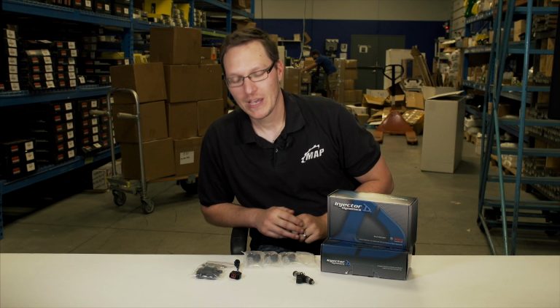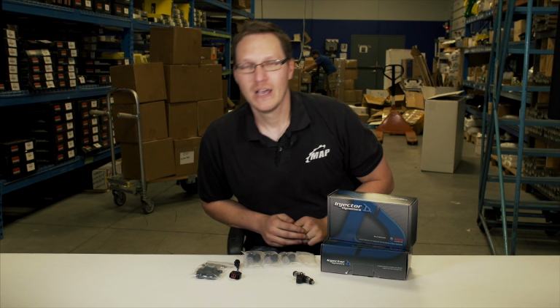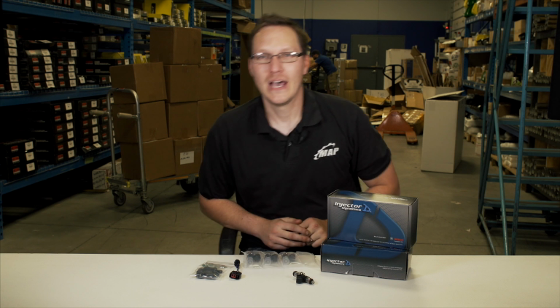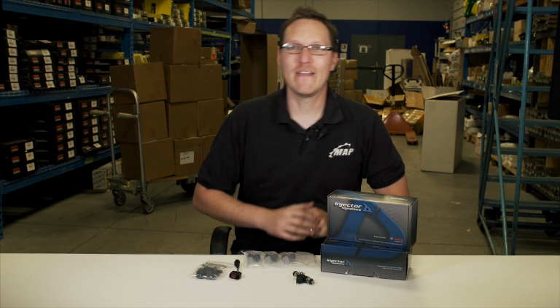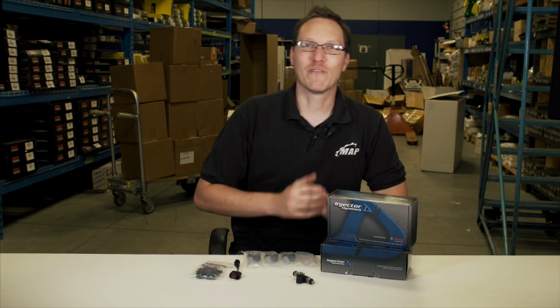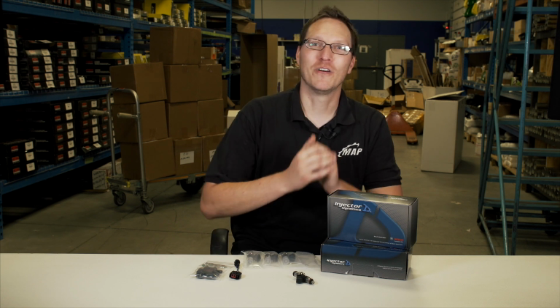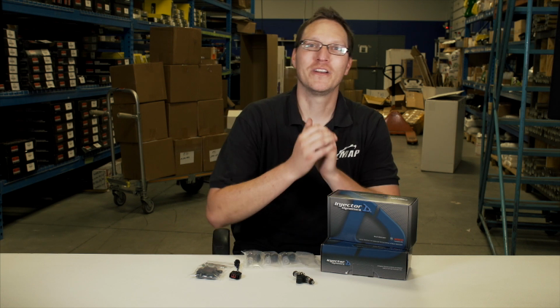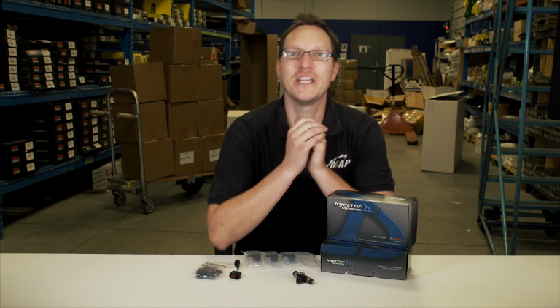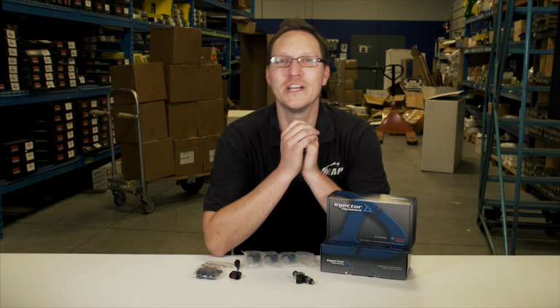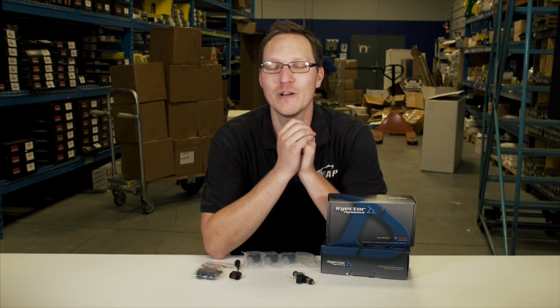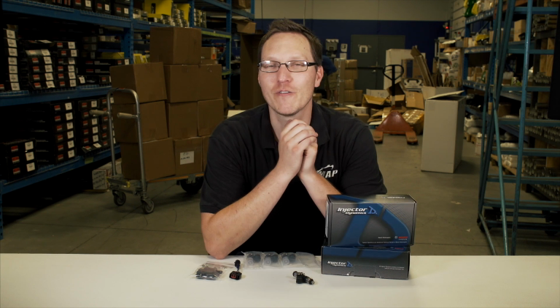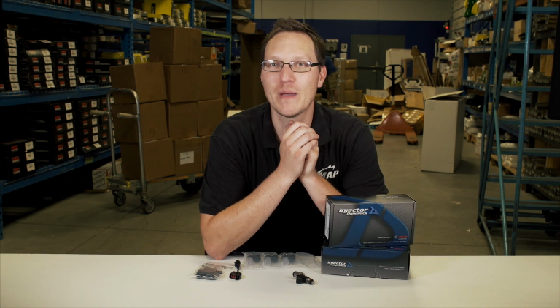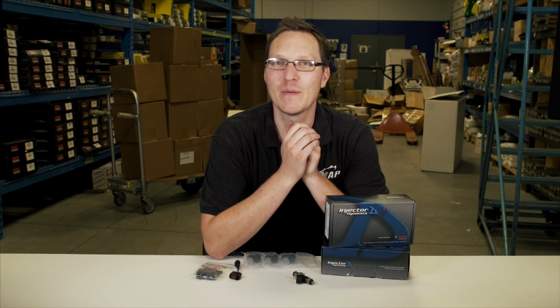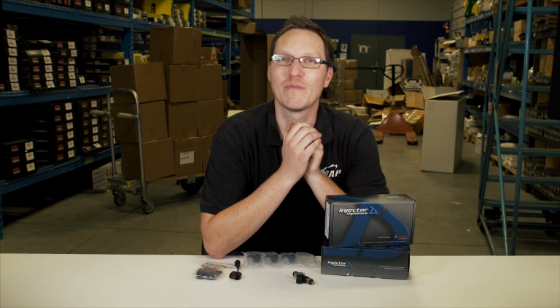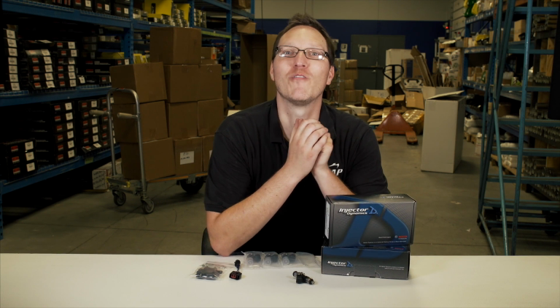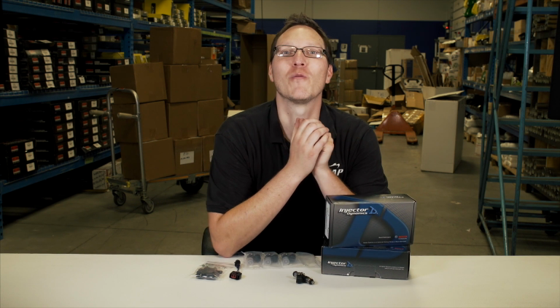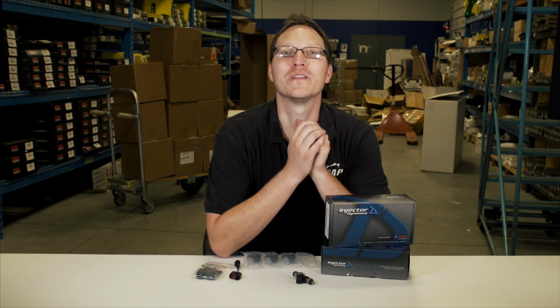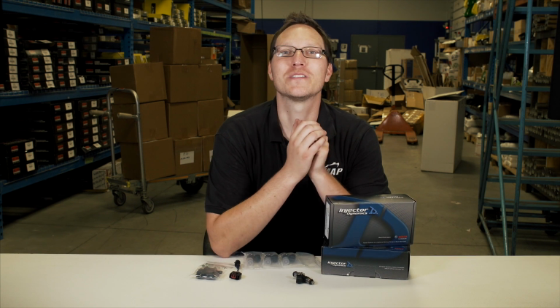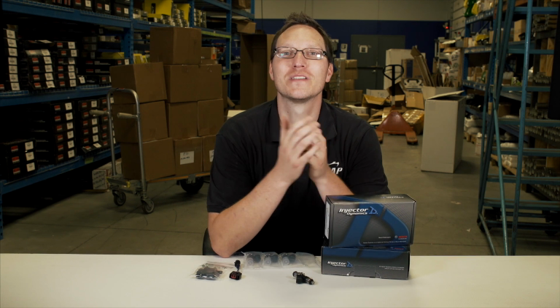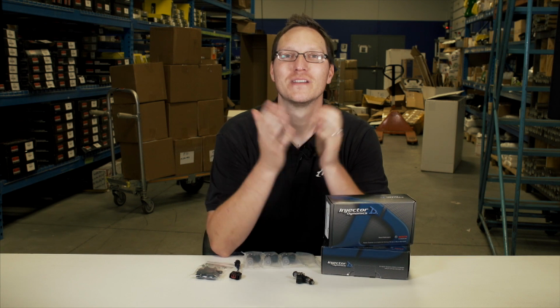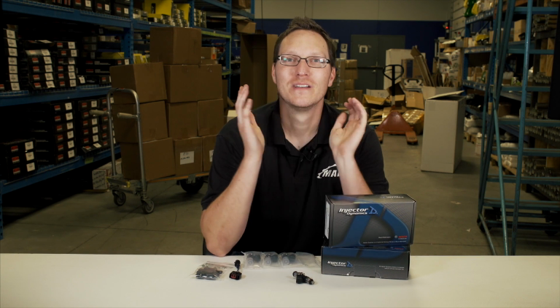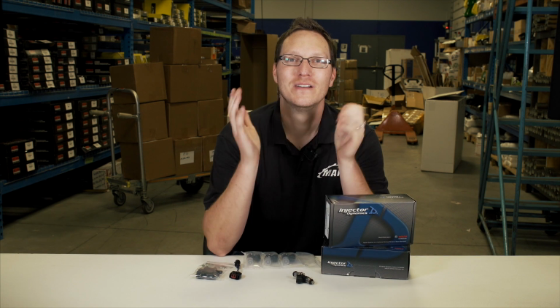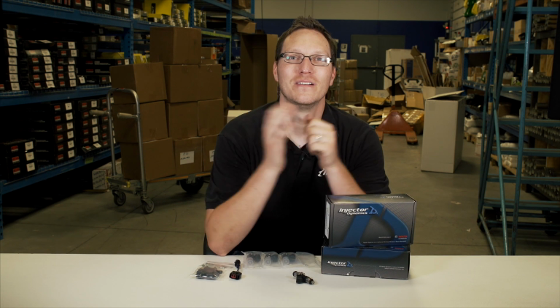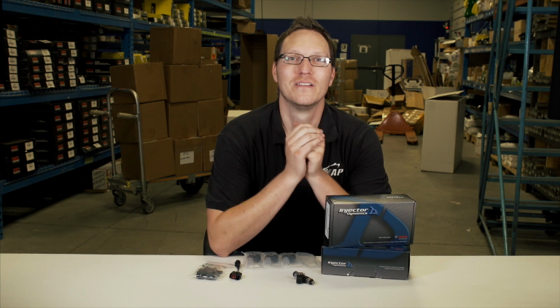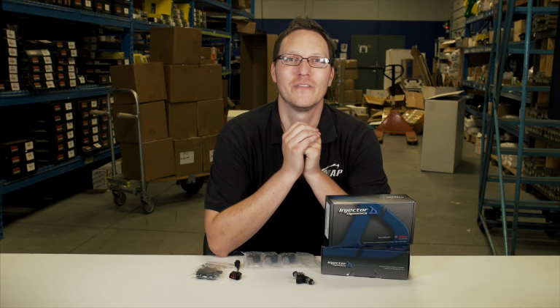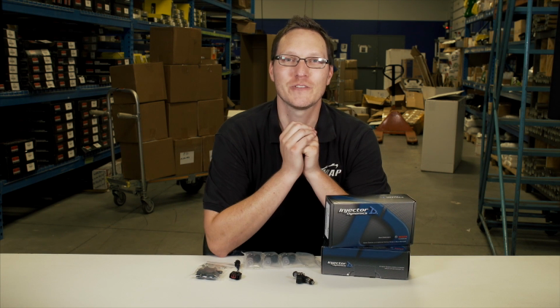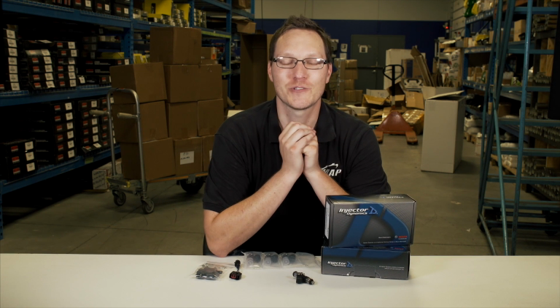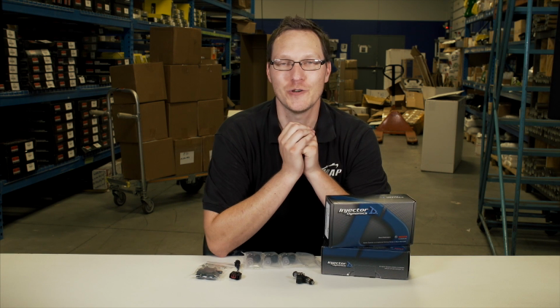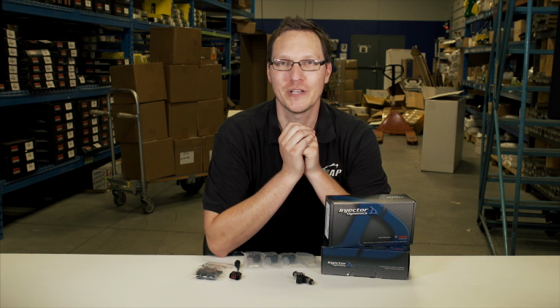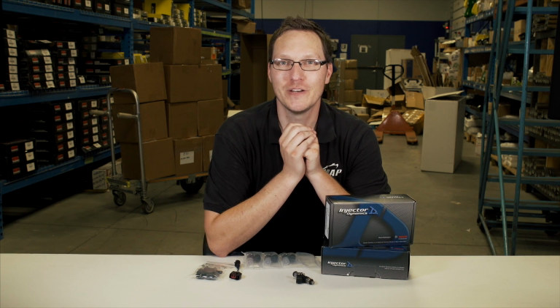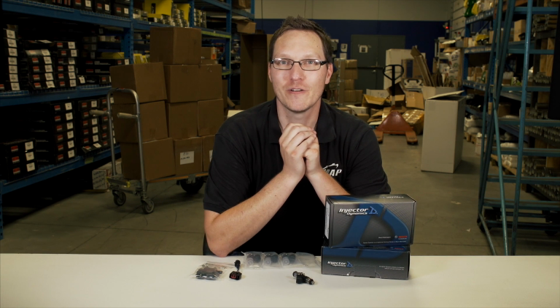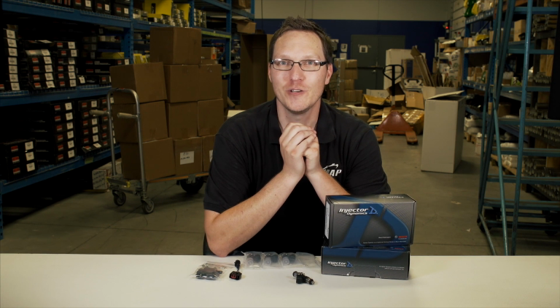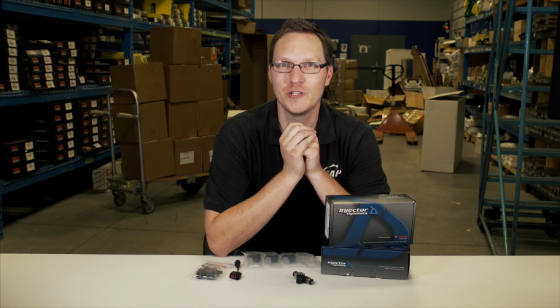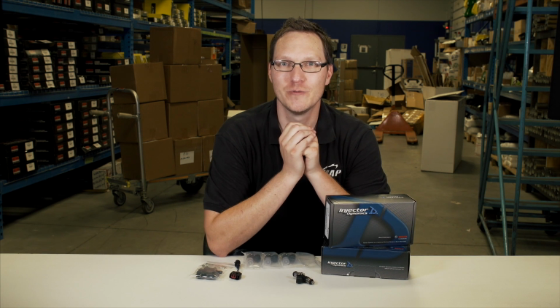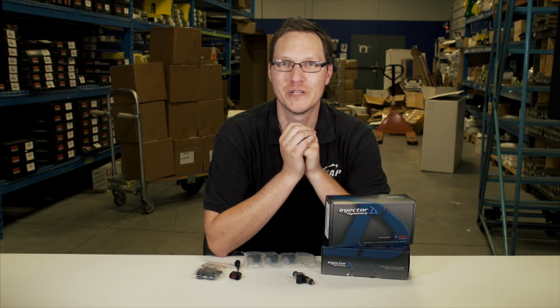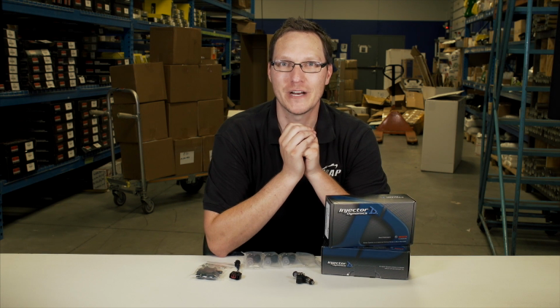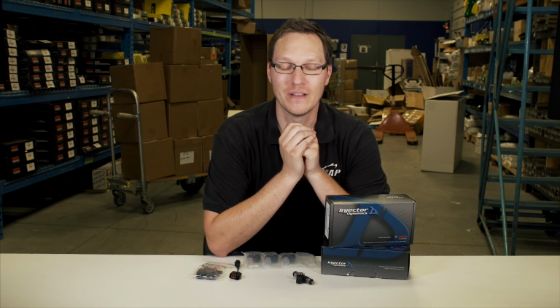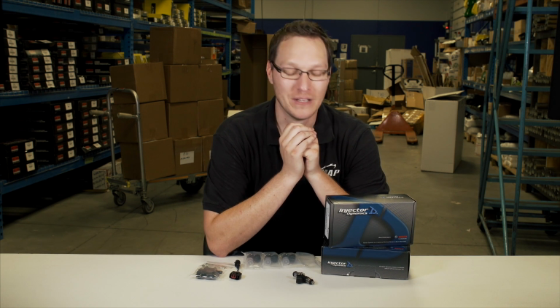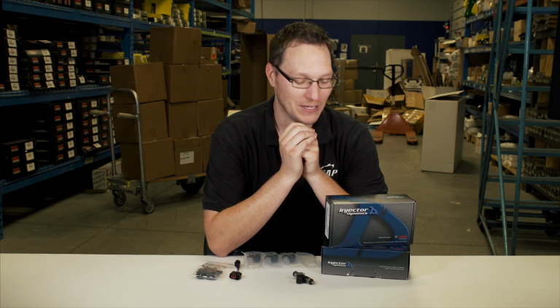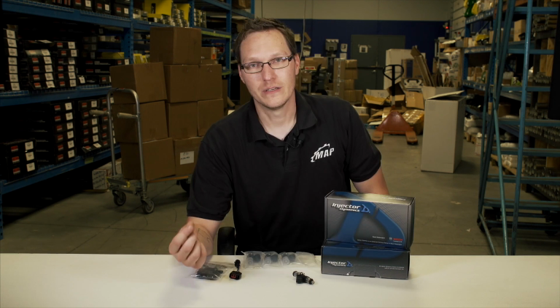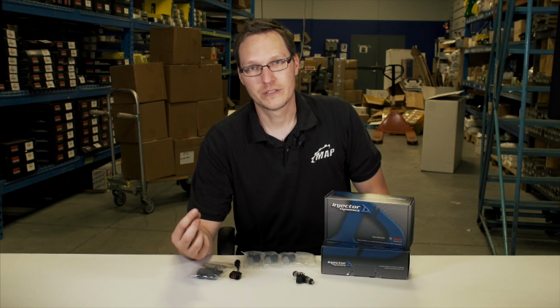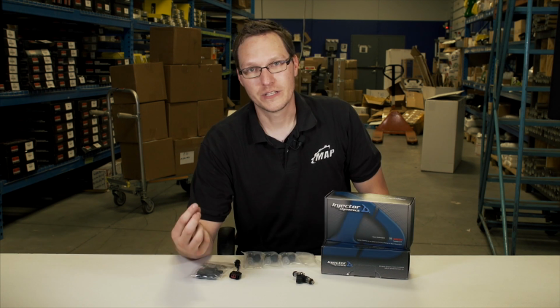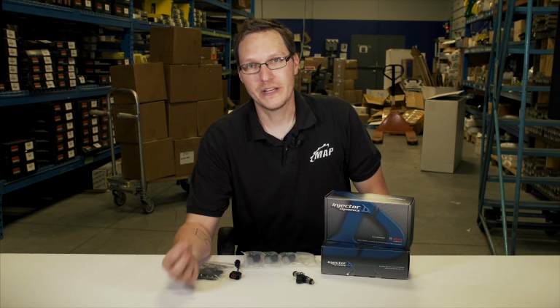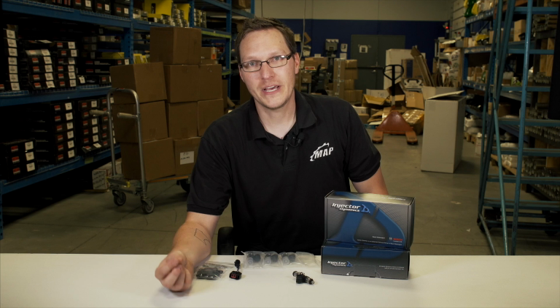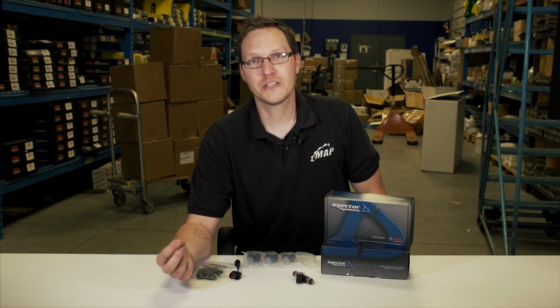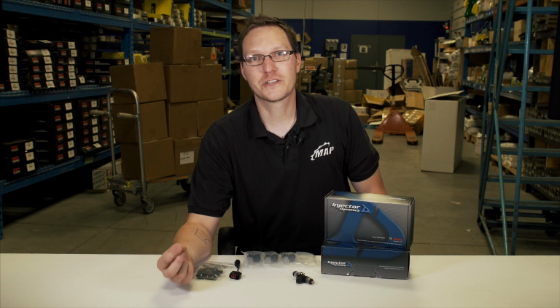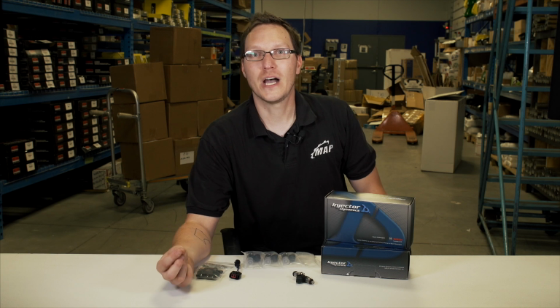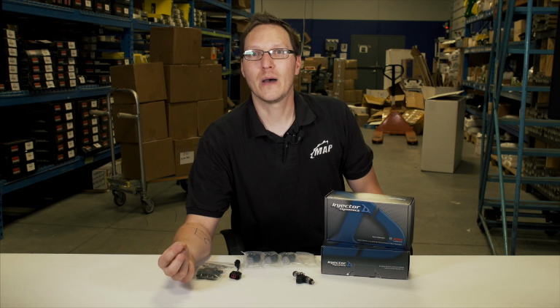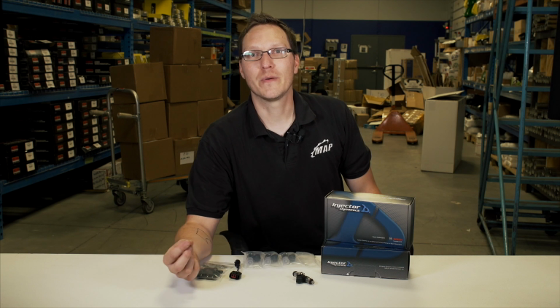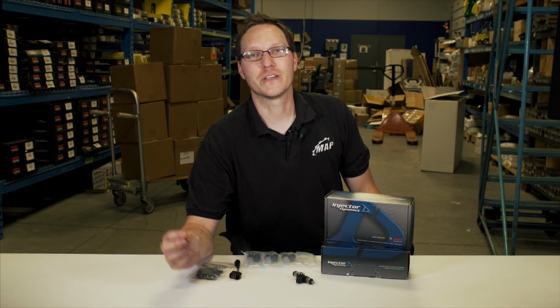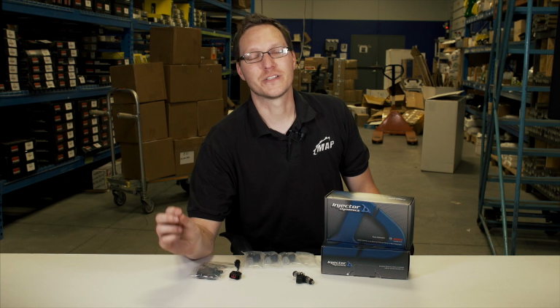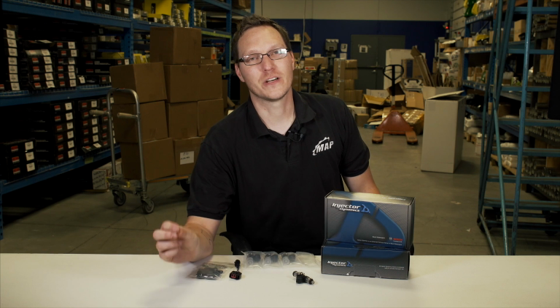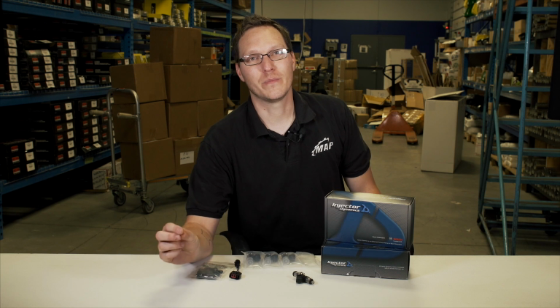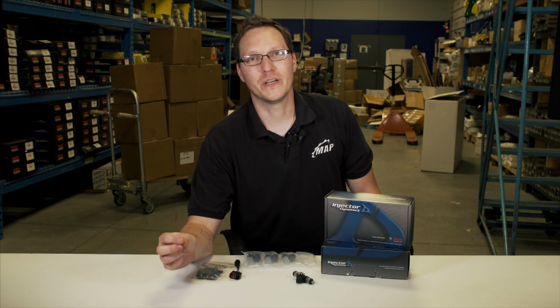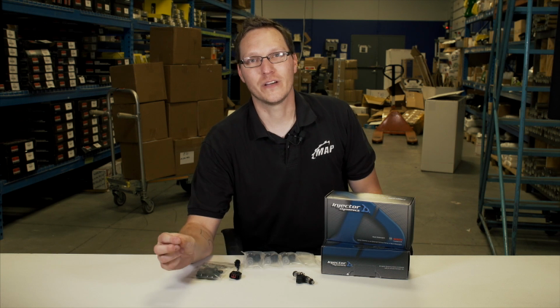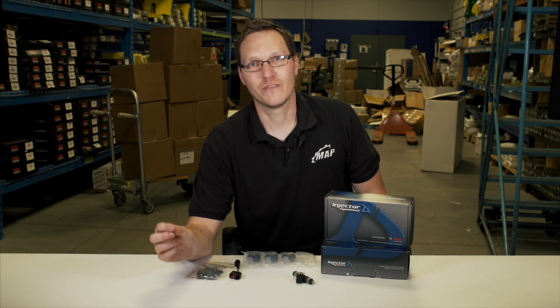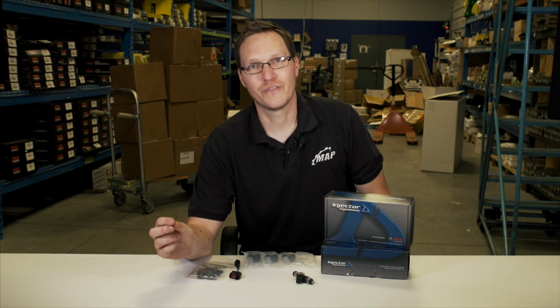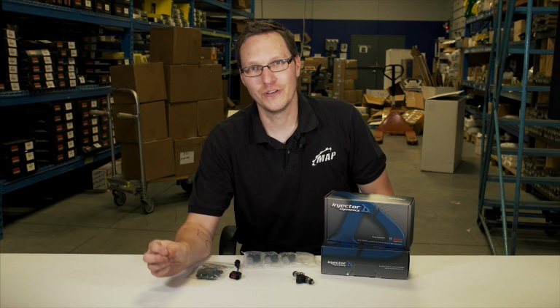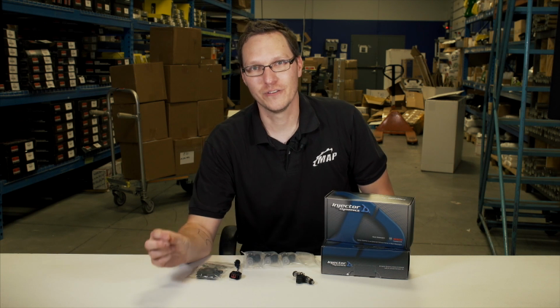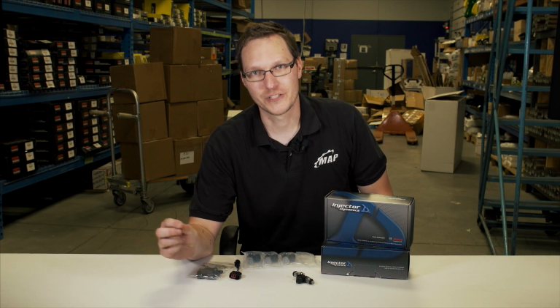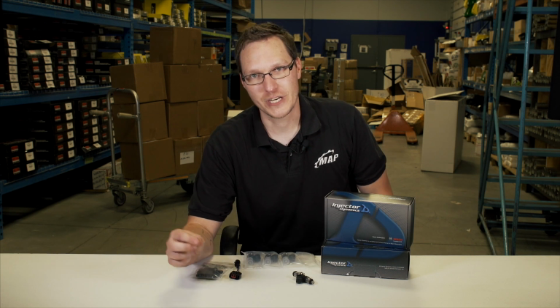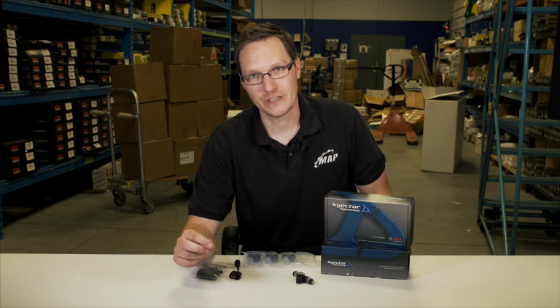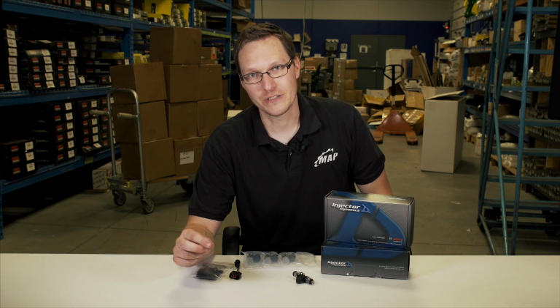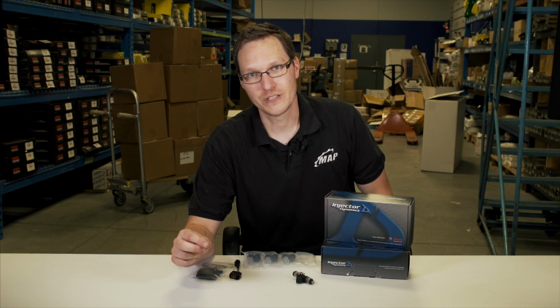Hey everyone, Ian here with MBA Performance. Thanks for tuning in to our YouTube channel. Today's topic is going to be on fuel injectors.